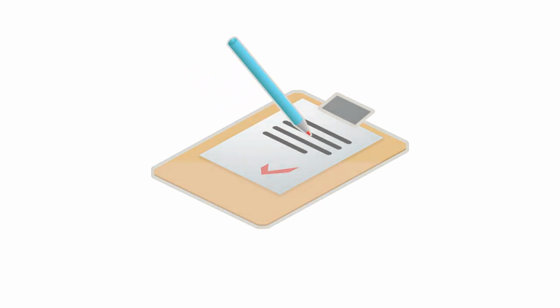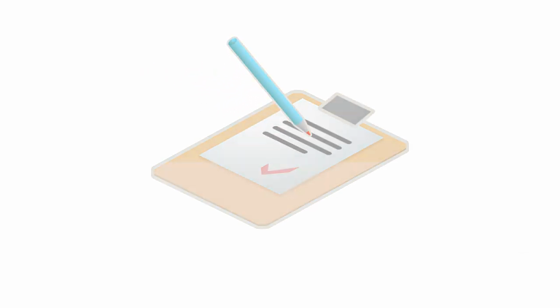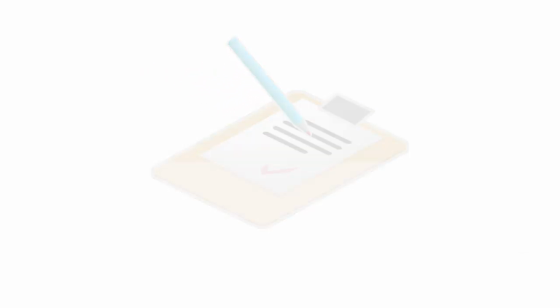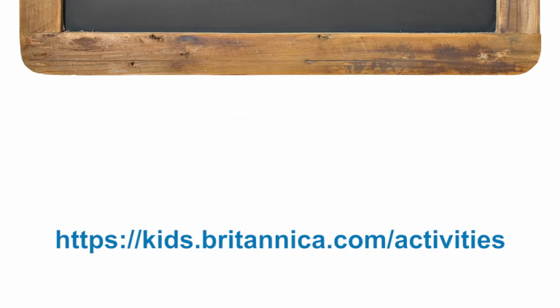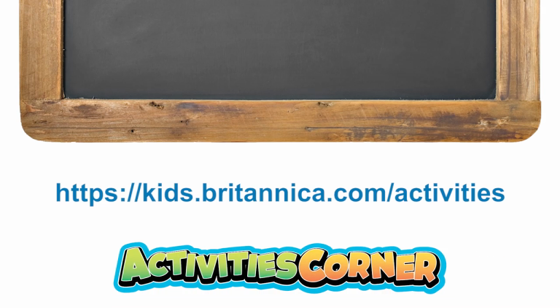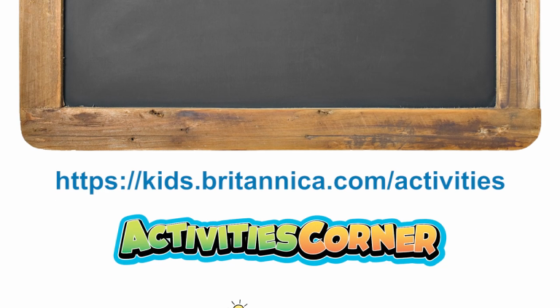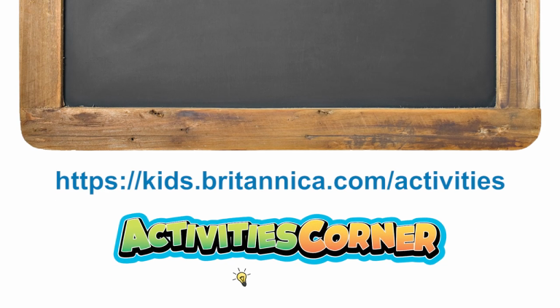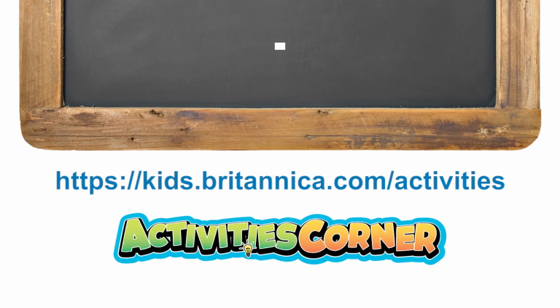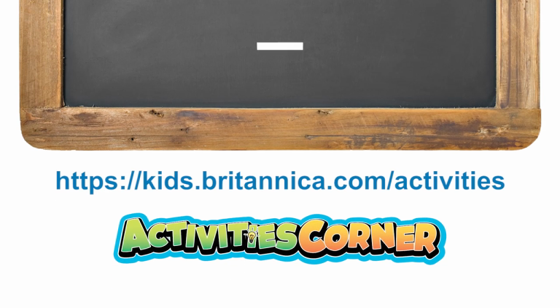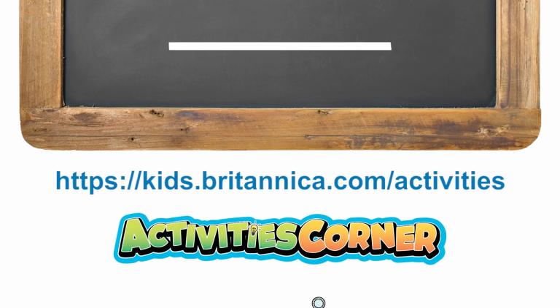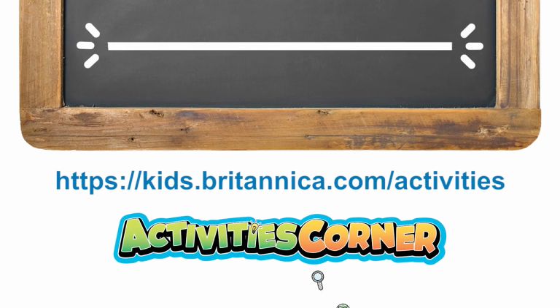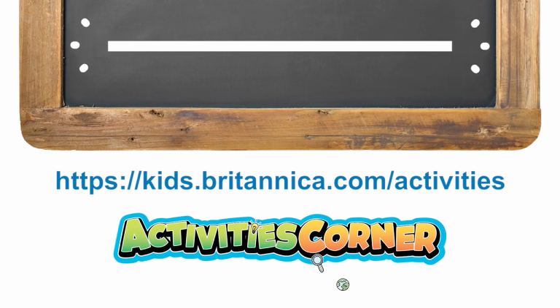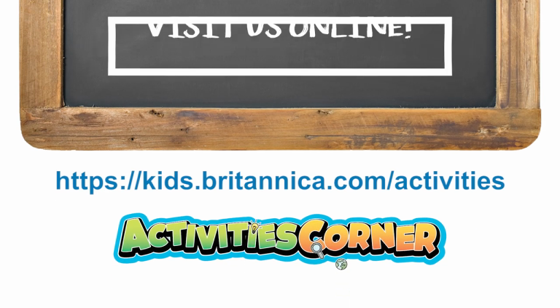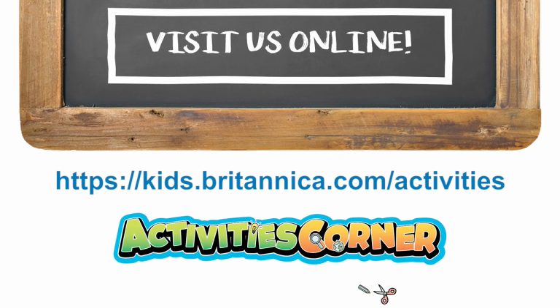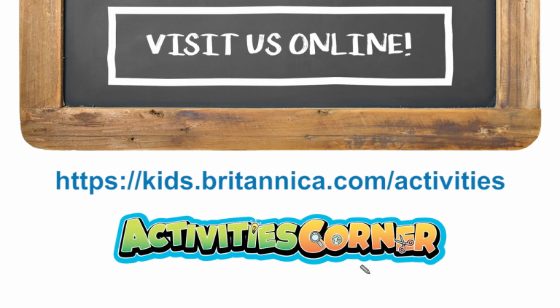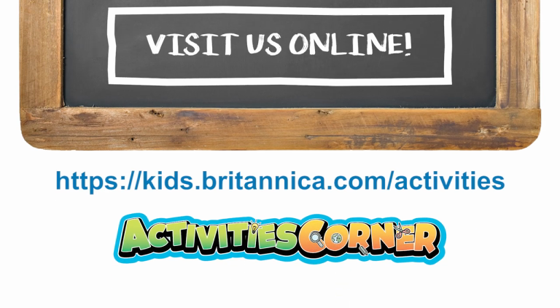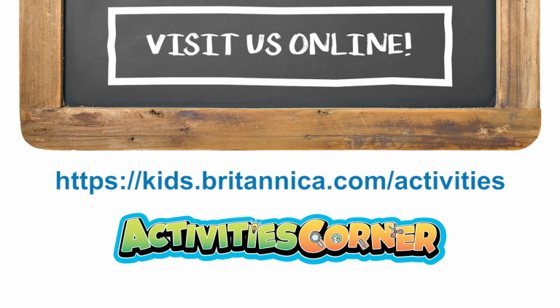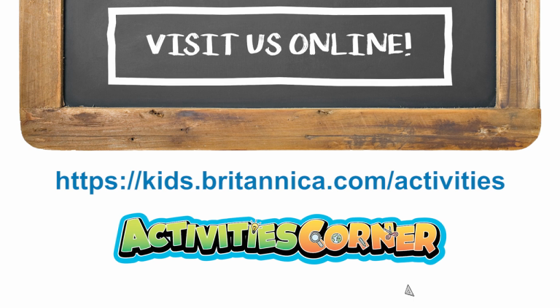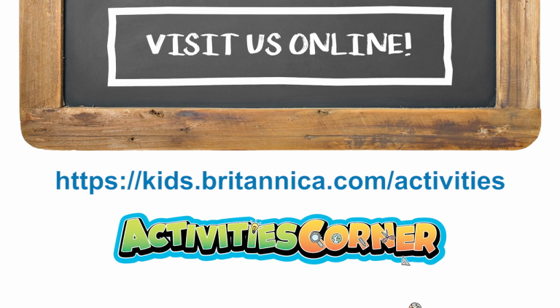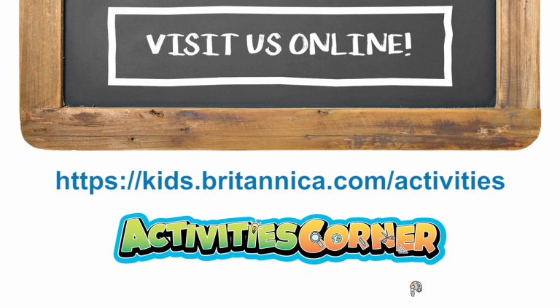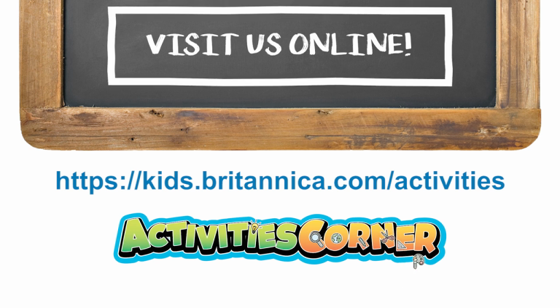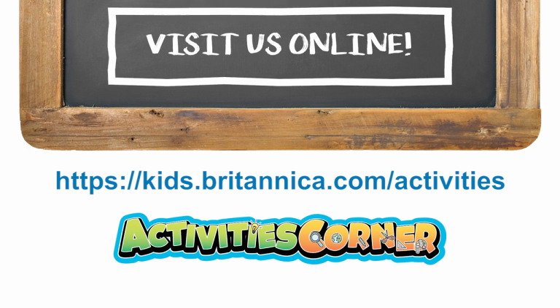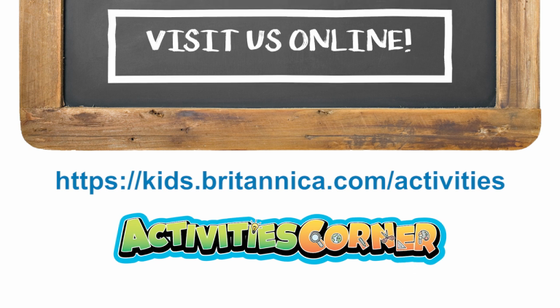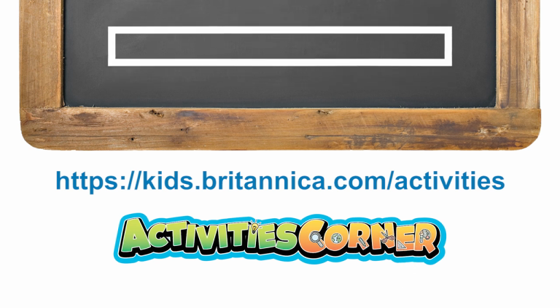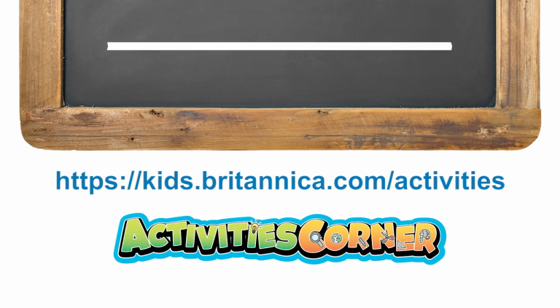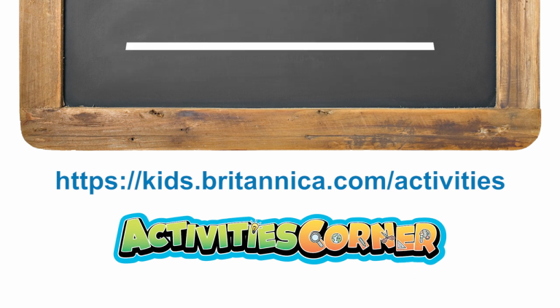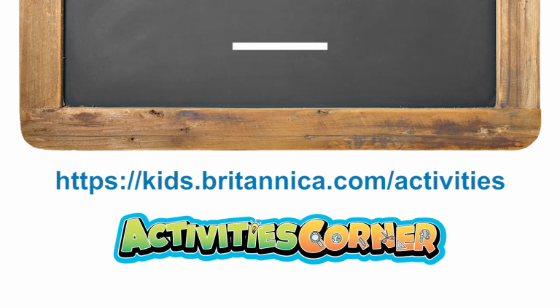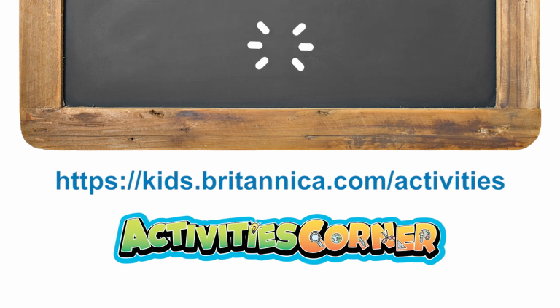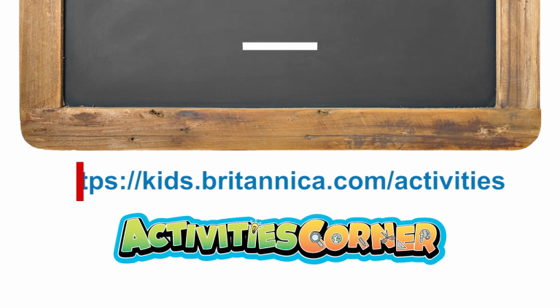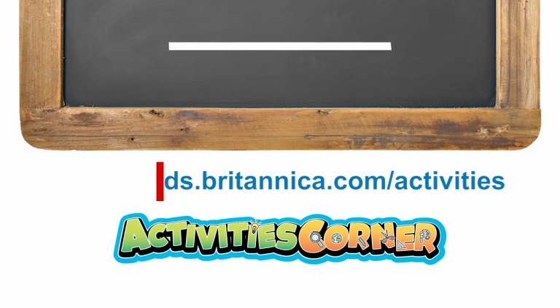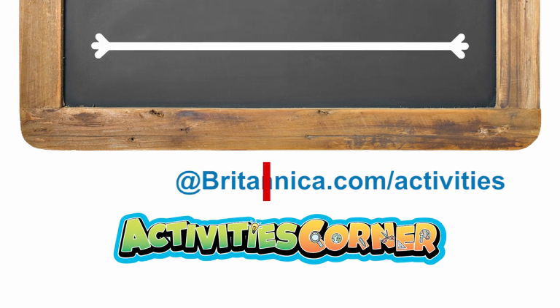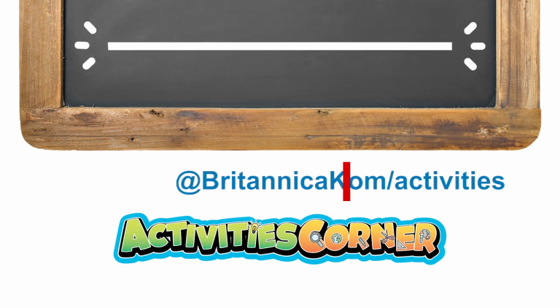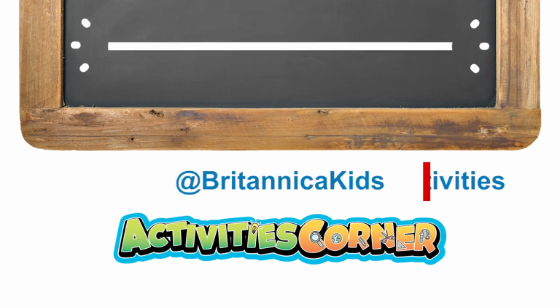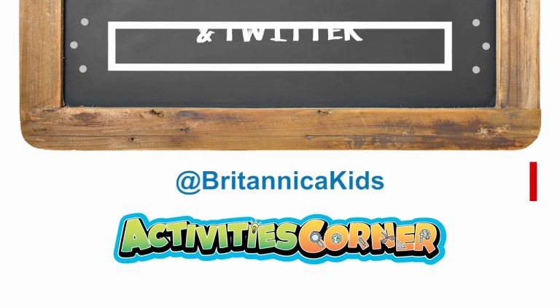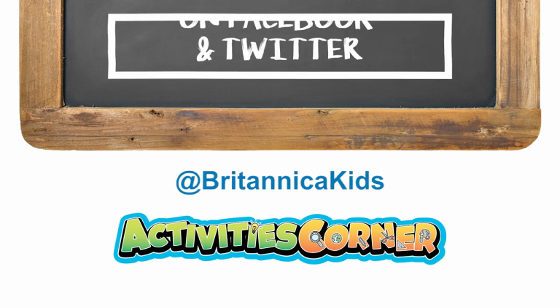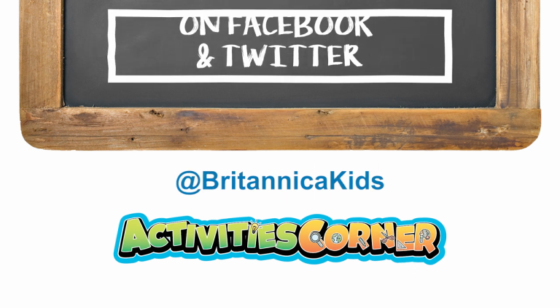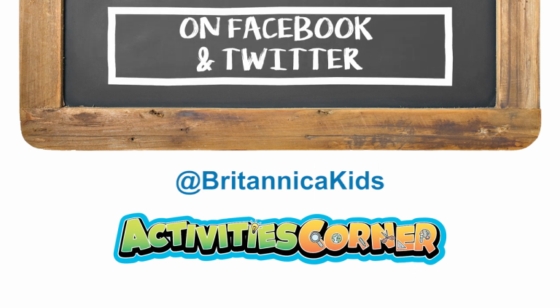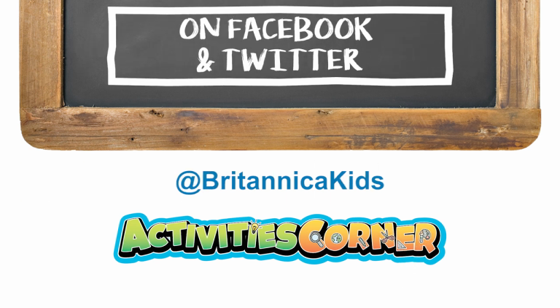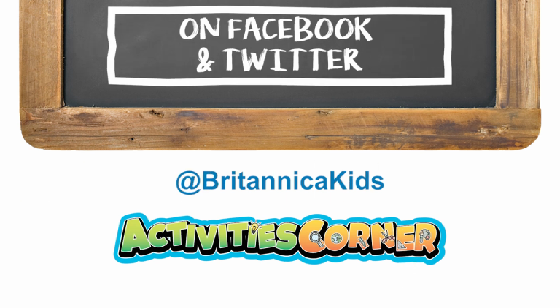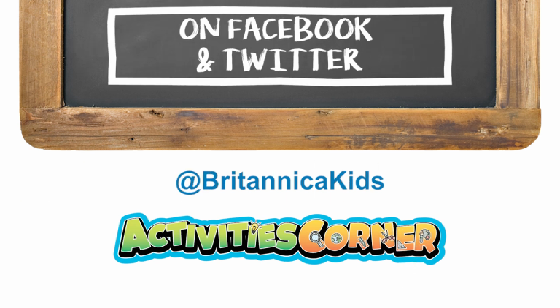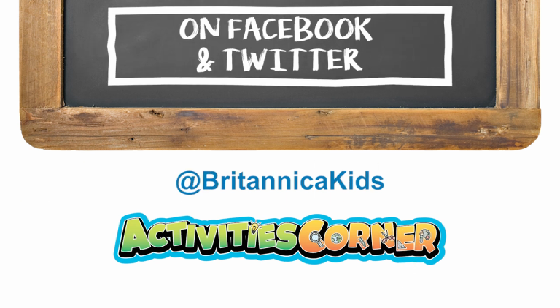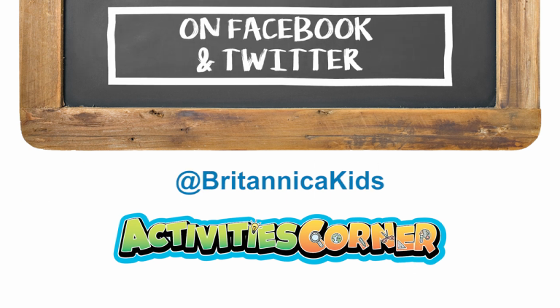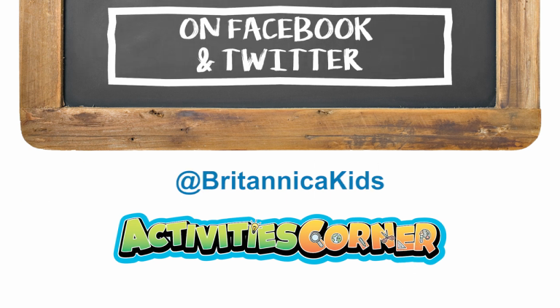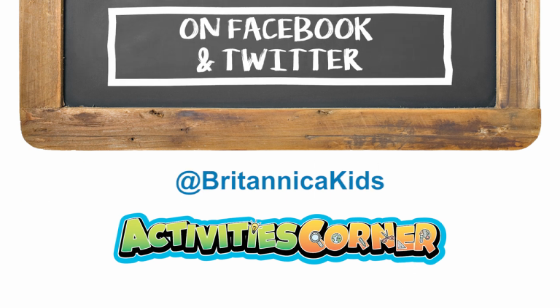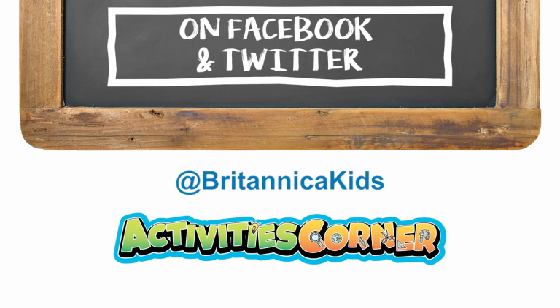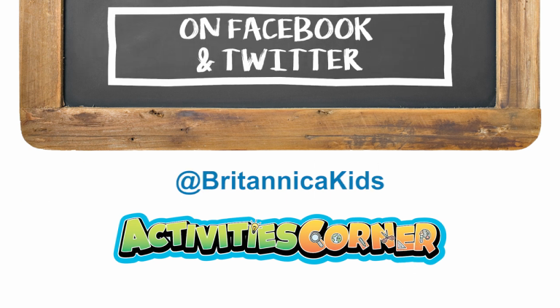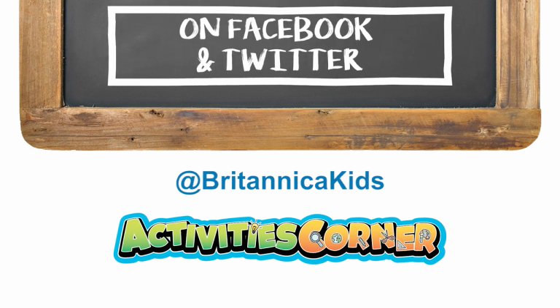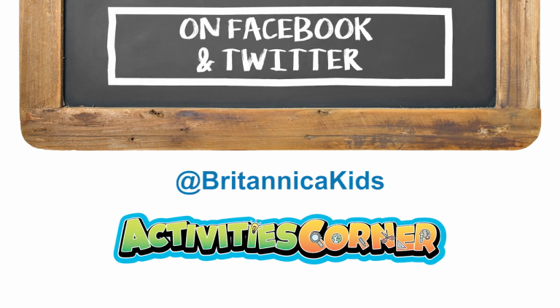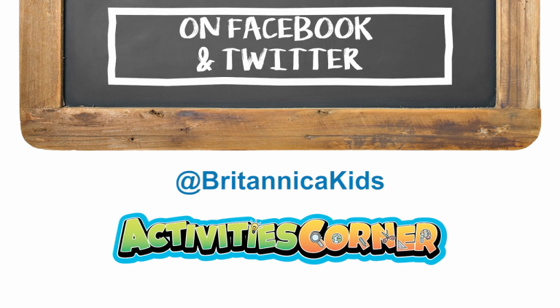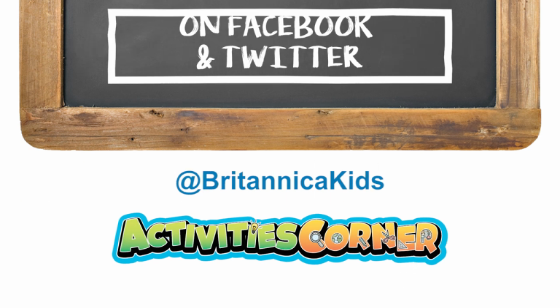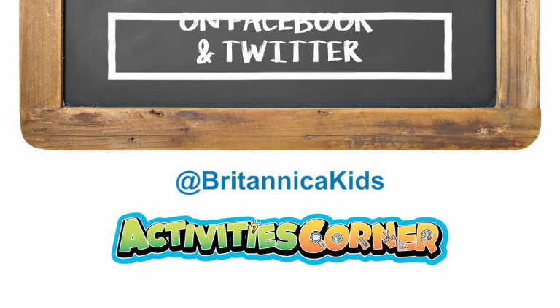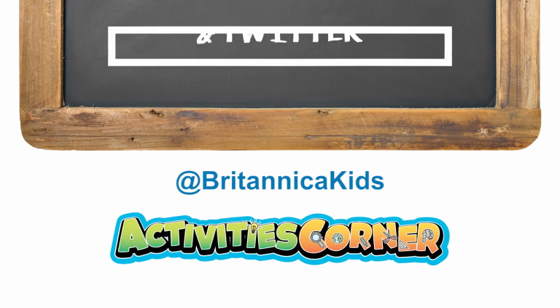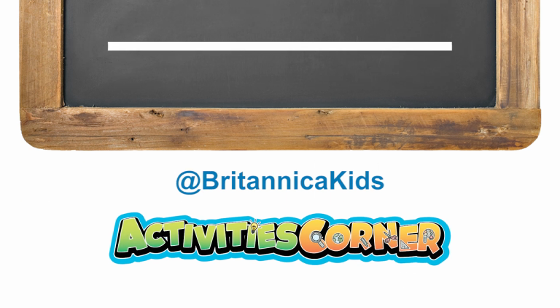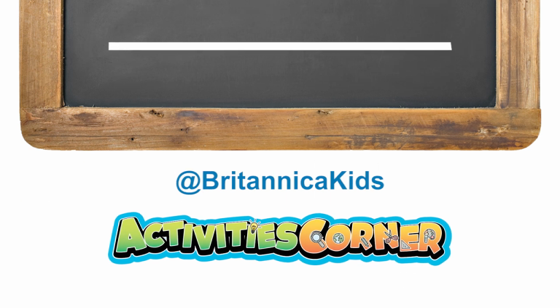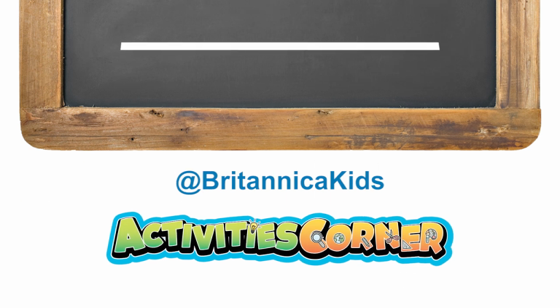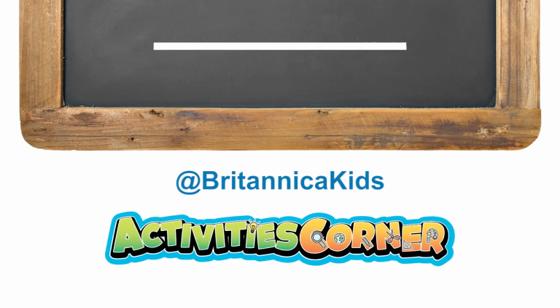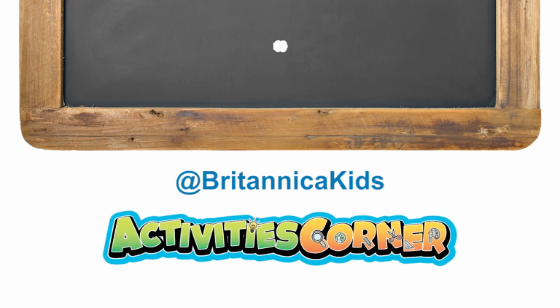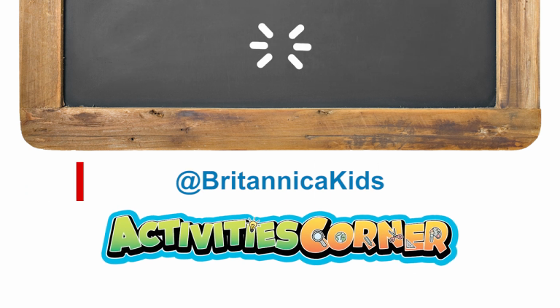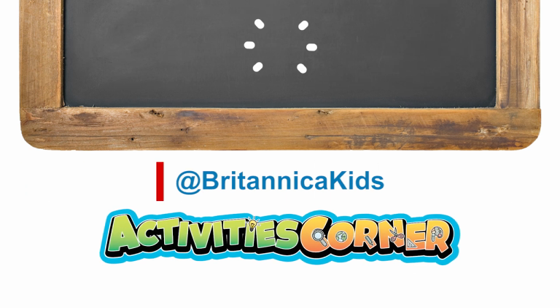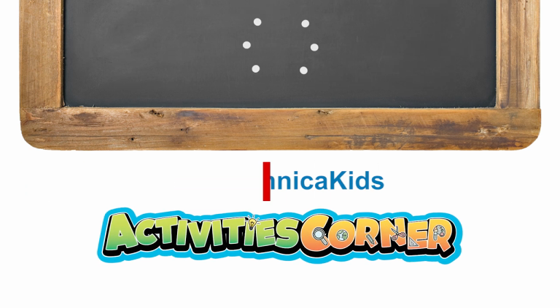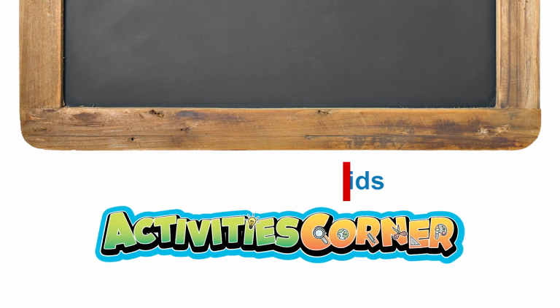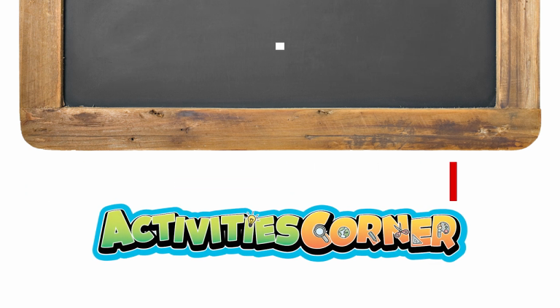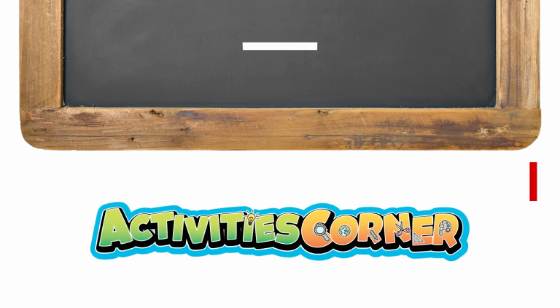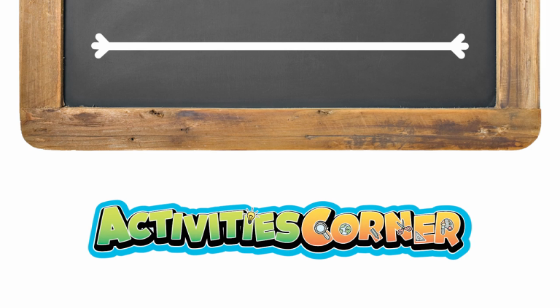Visit Britannica Kids on the web, or visit us on Facebook or Twitter to tell us how your experiments went. Stay curious! Thank you!